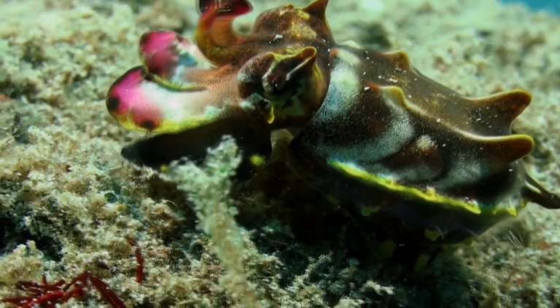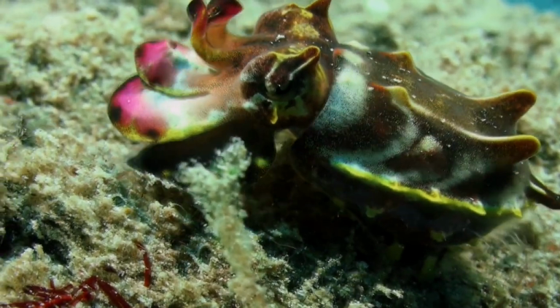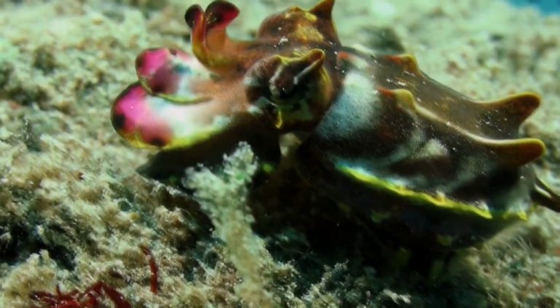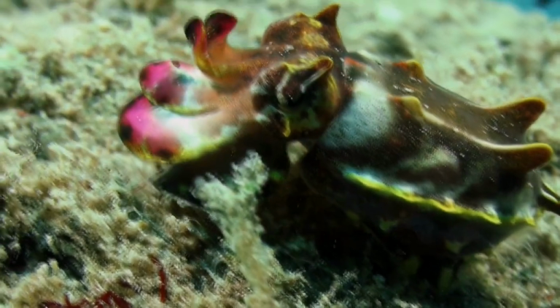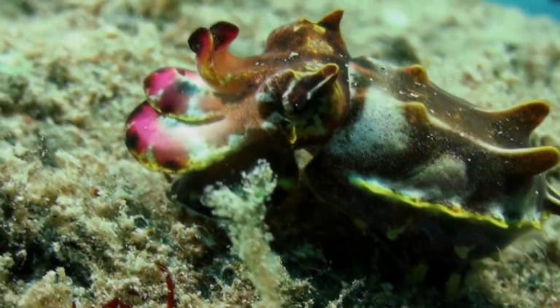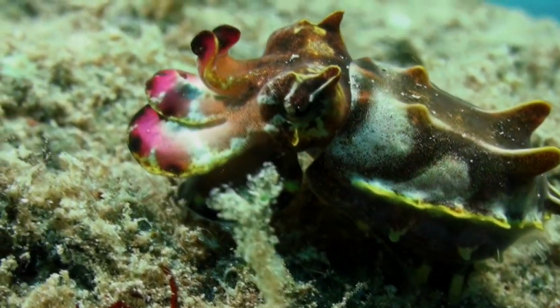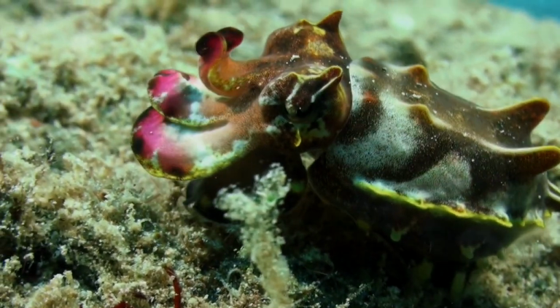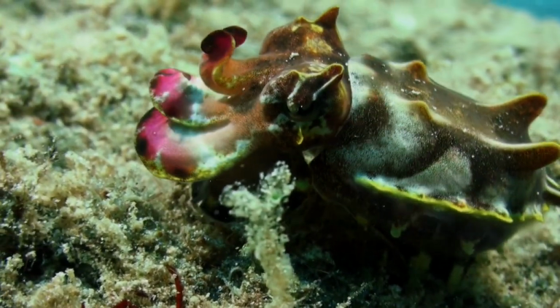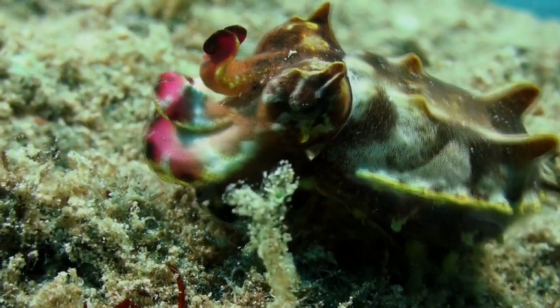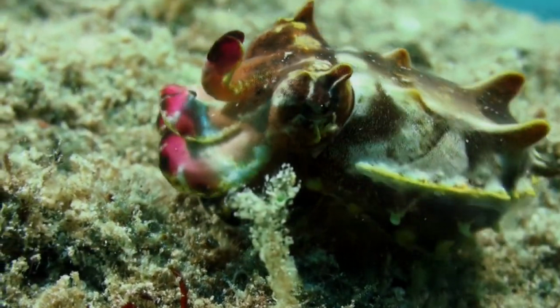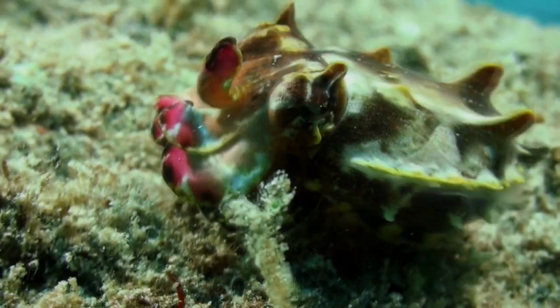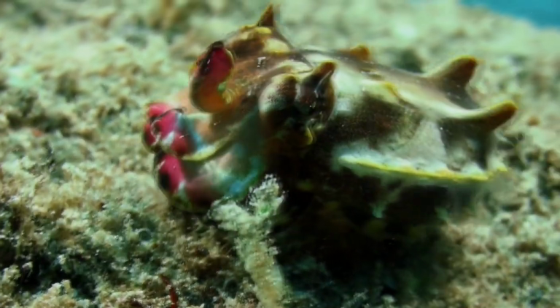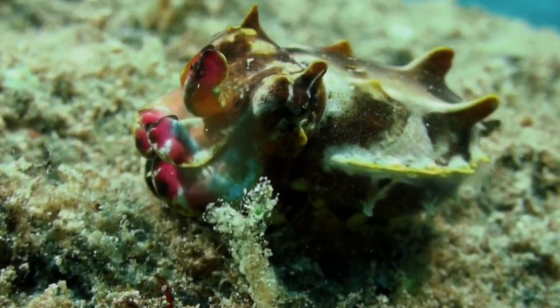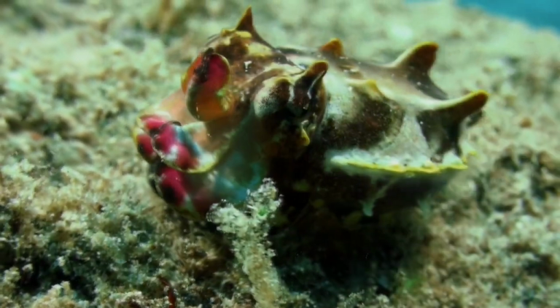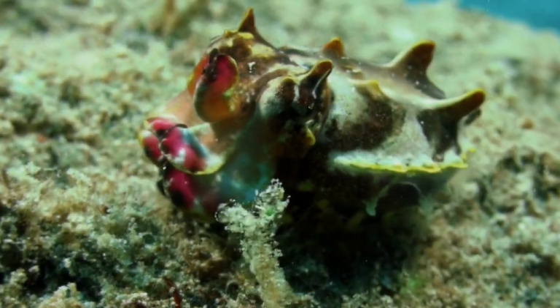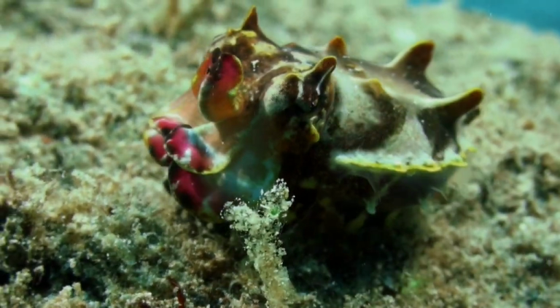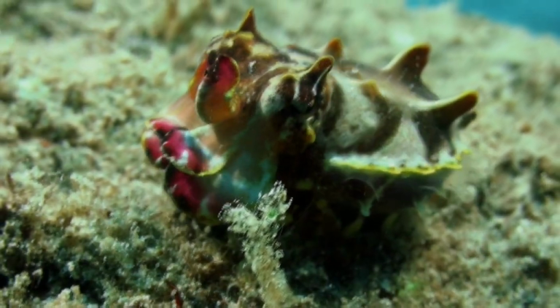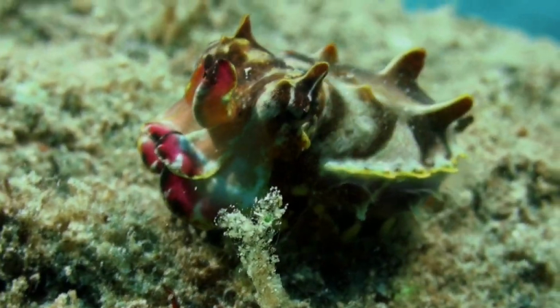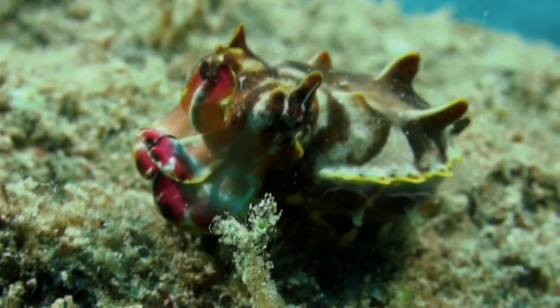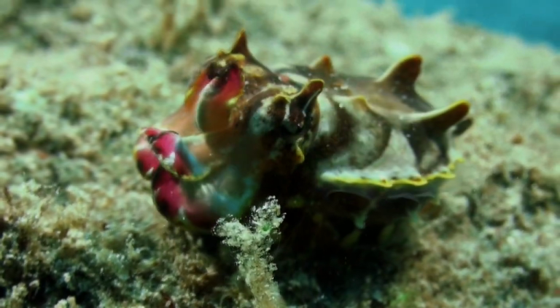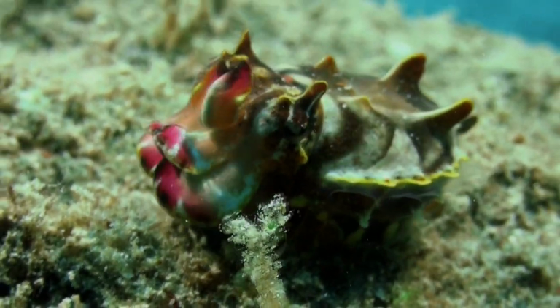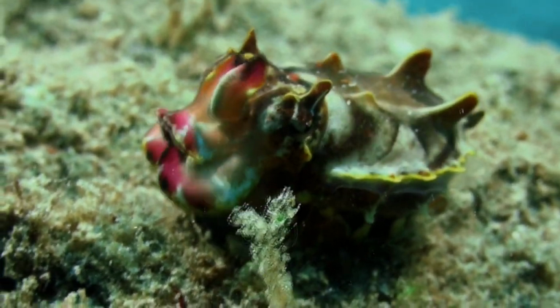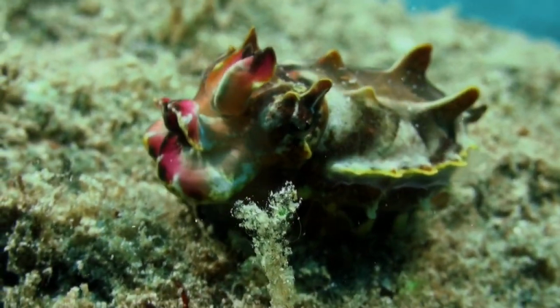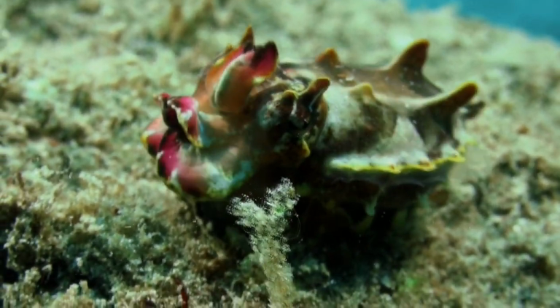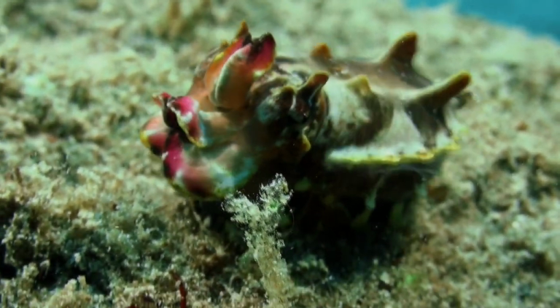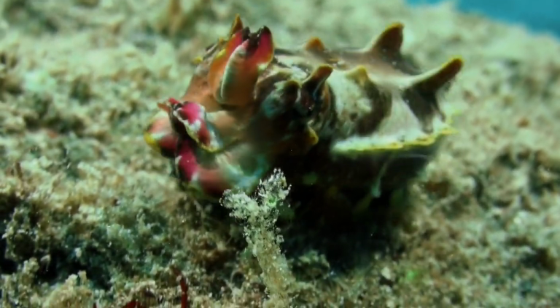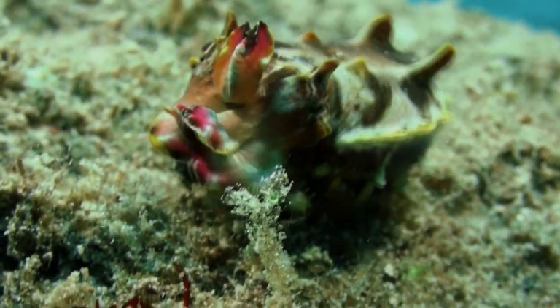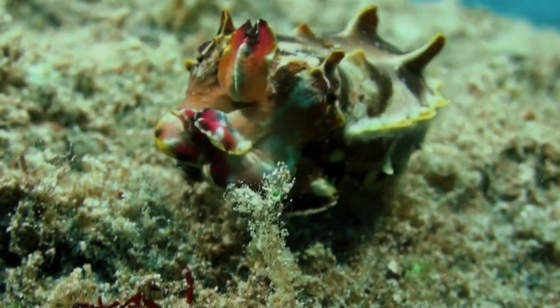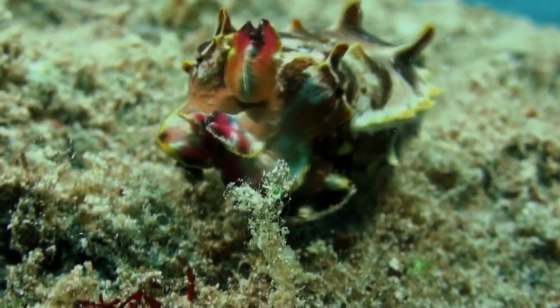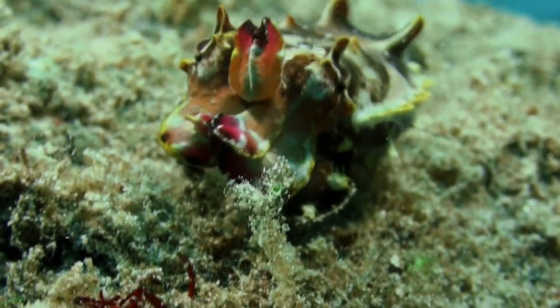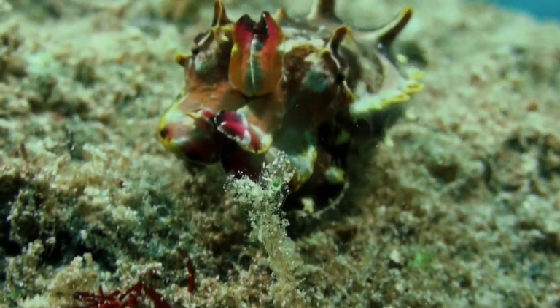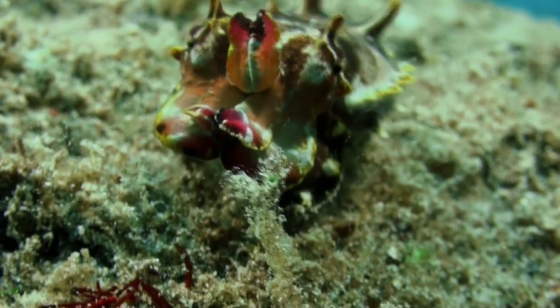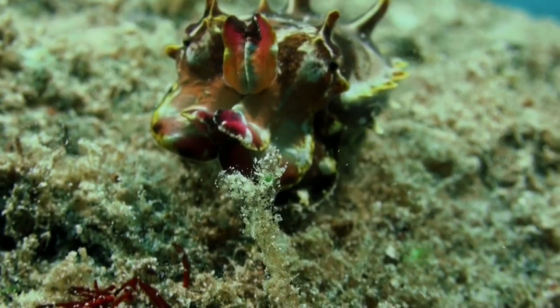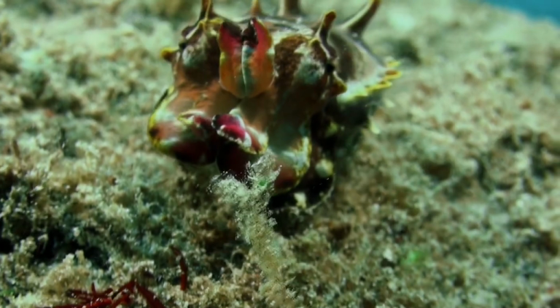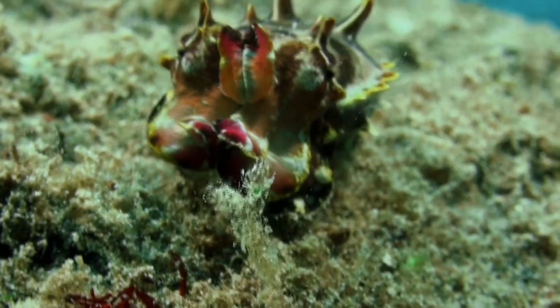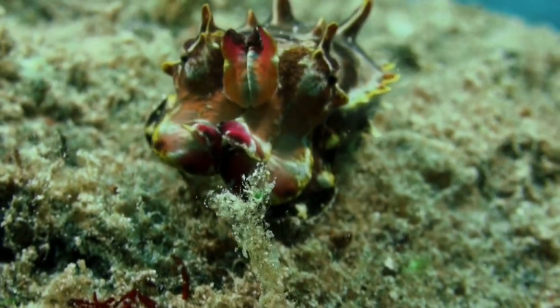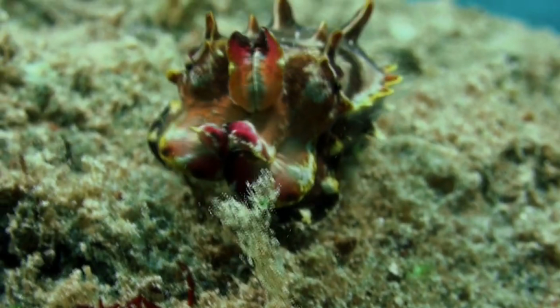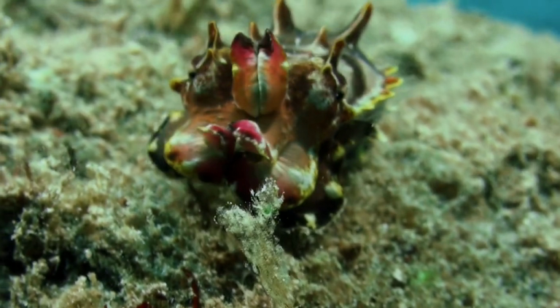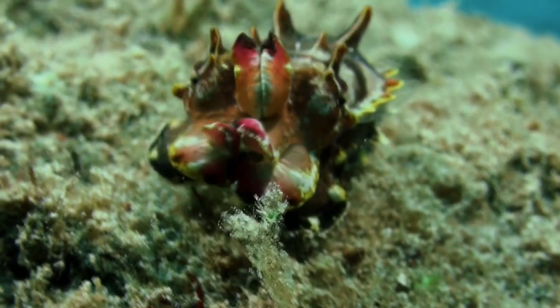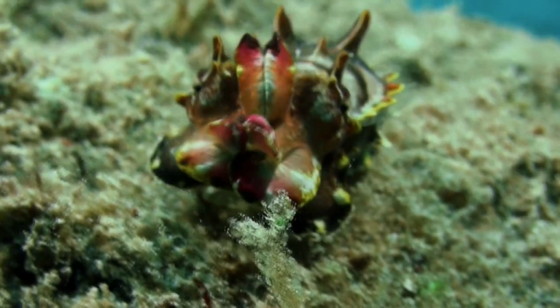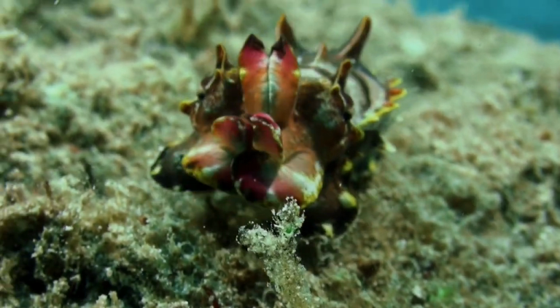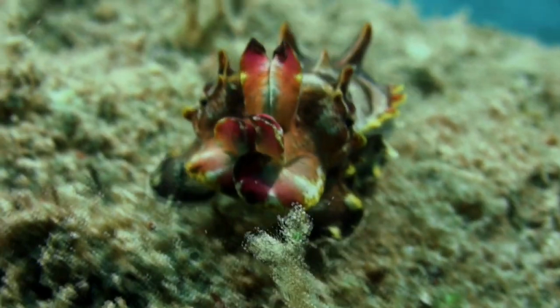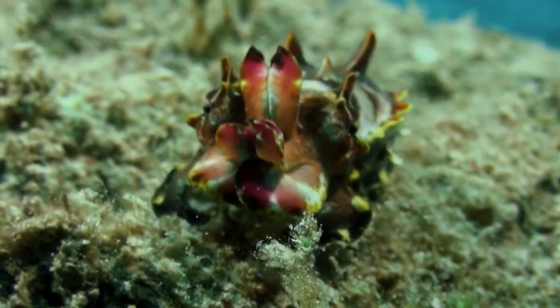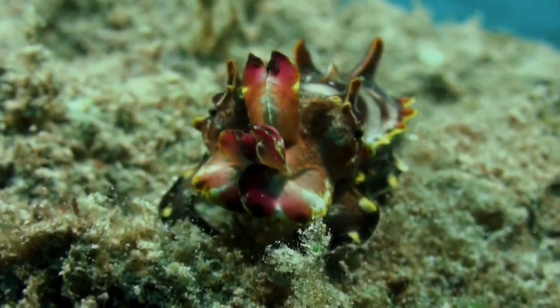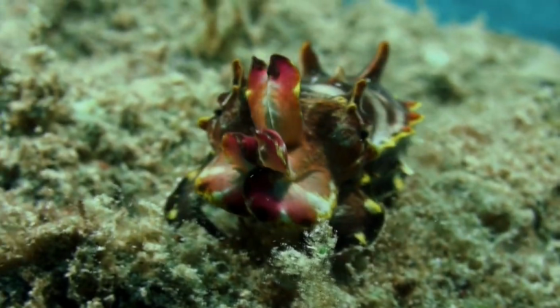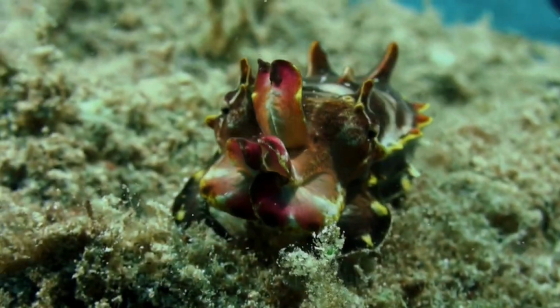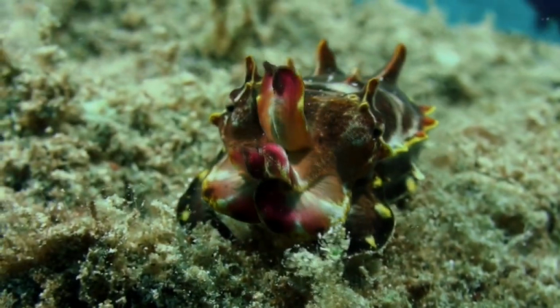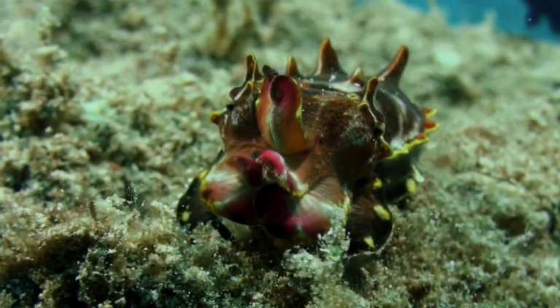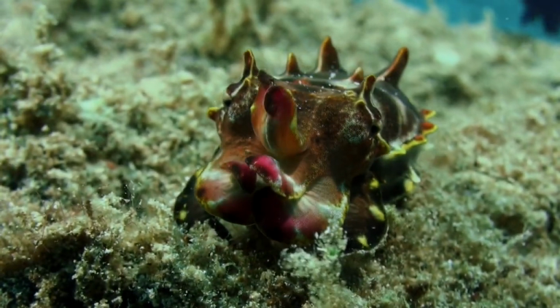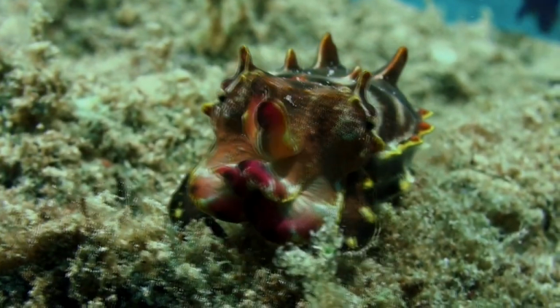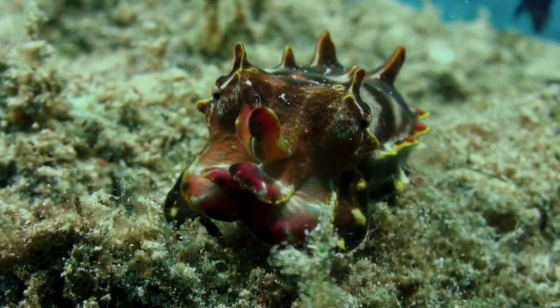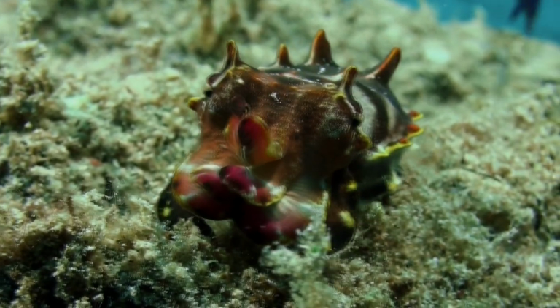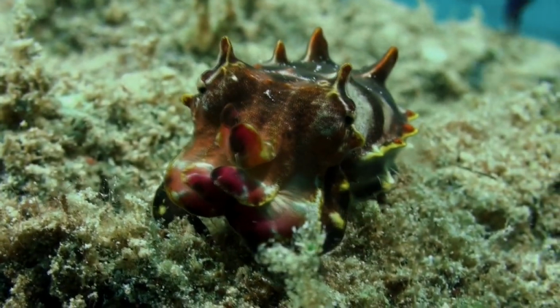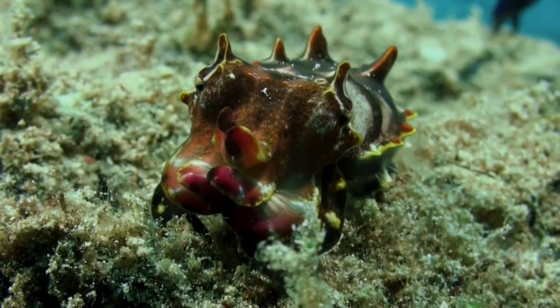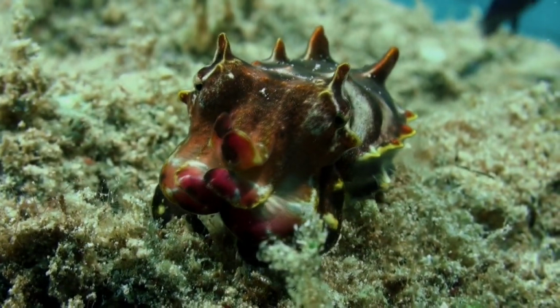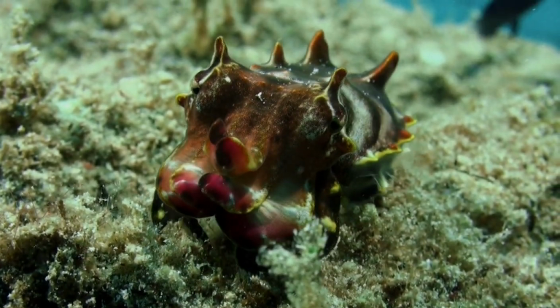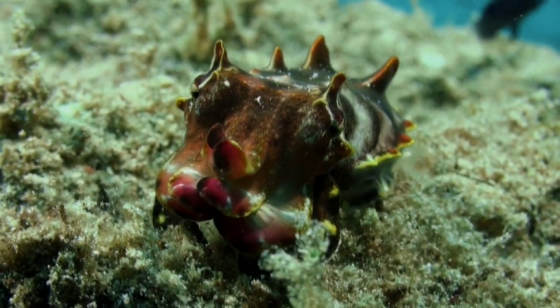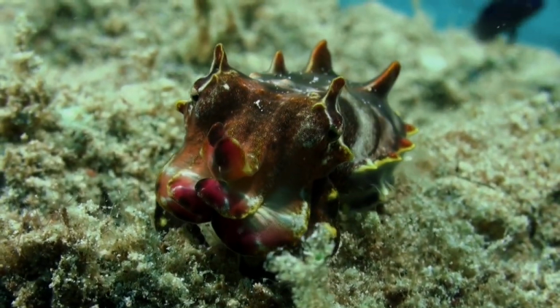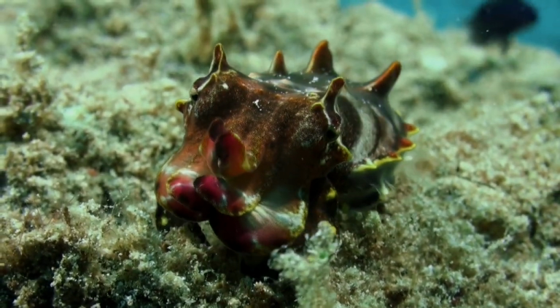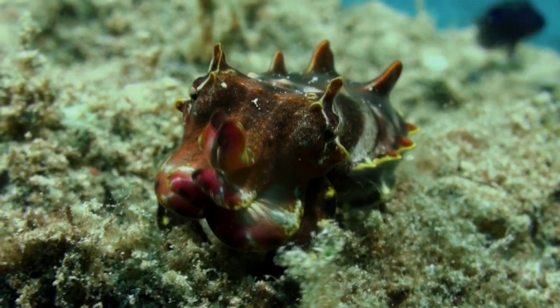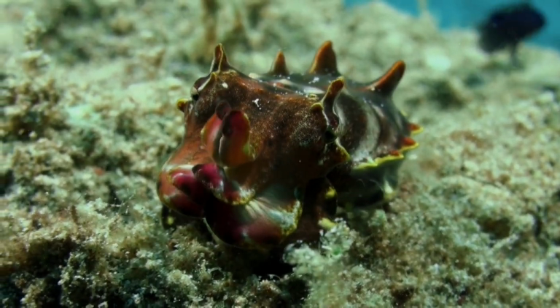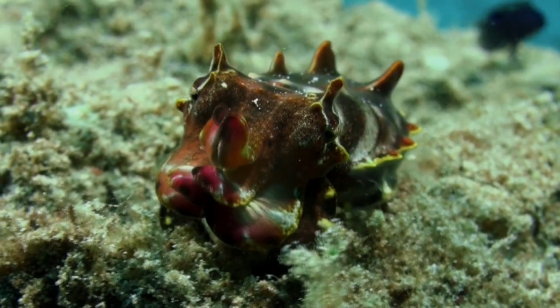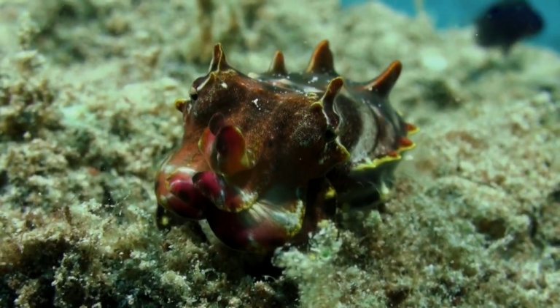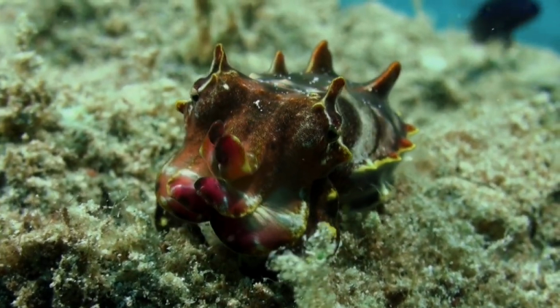It can mimic various objects, such as rocks or coral, to become virtually invisible to potential predators.